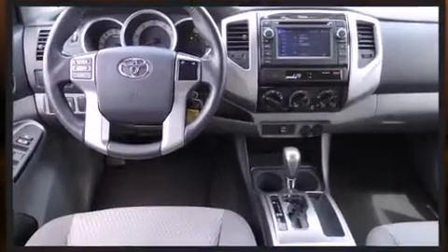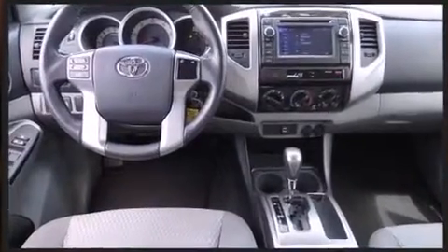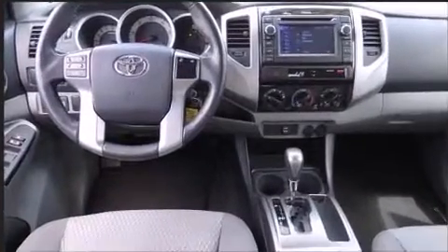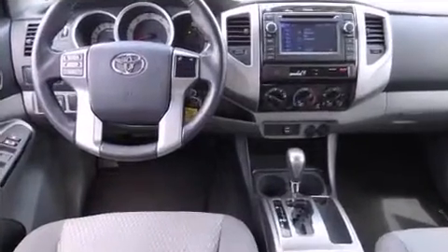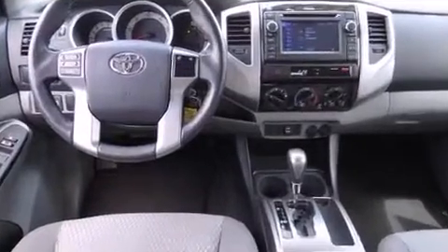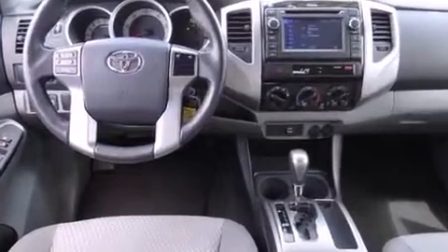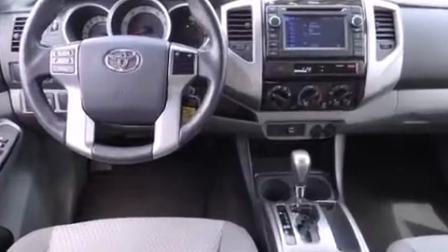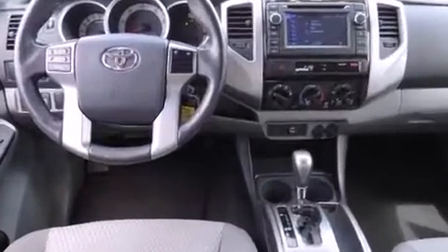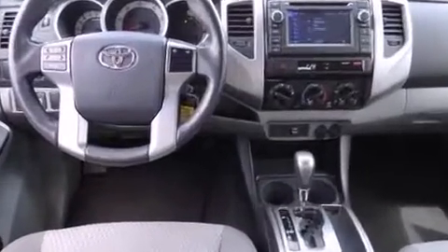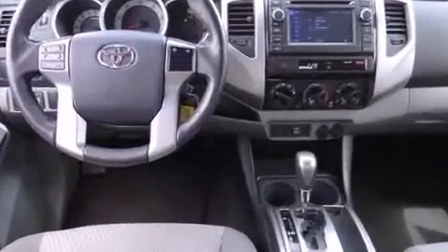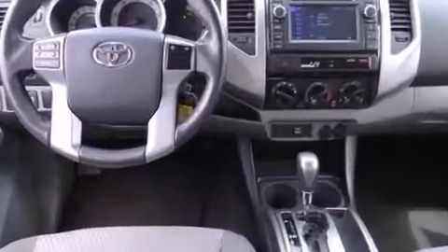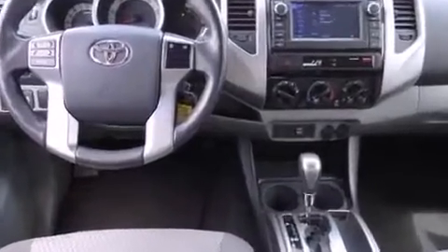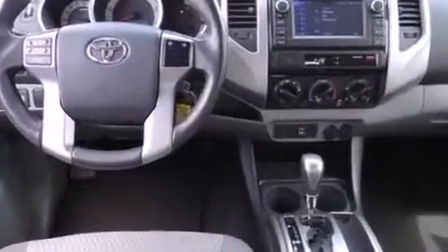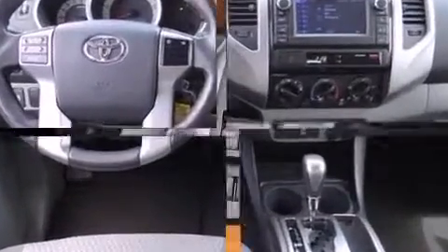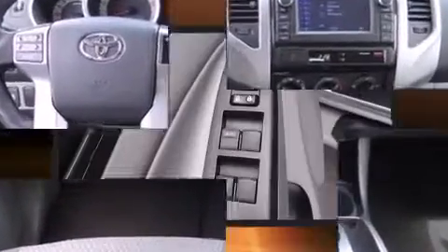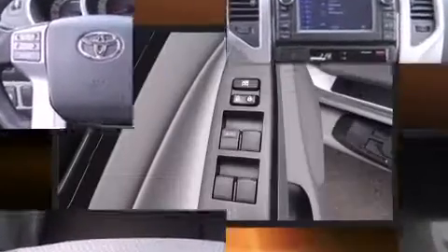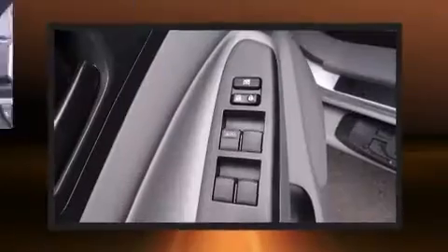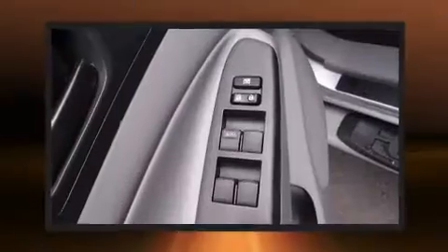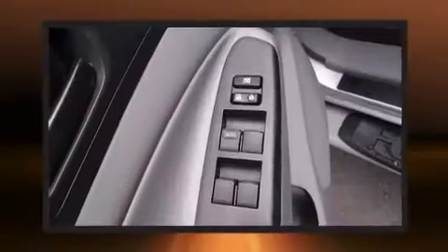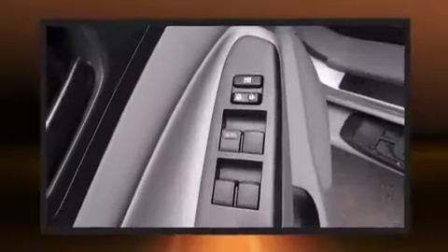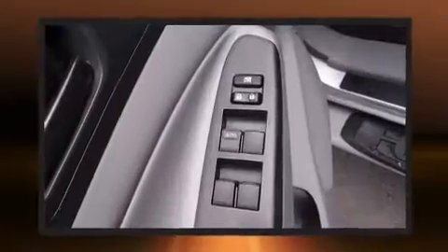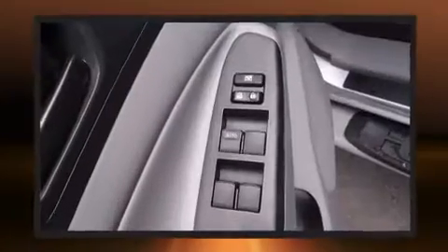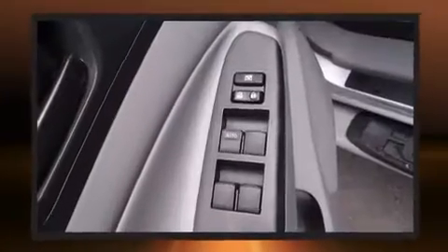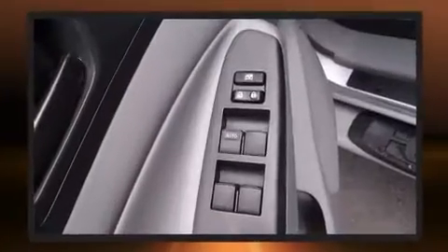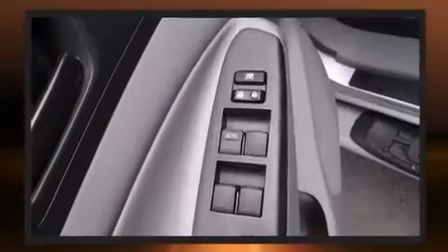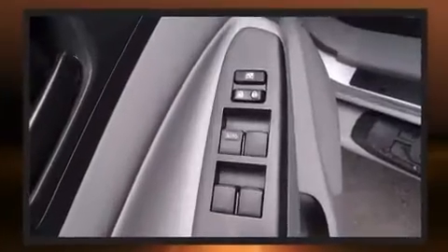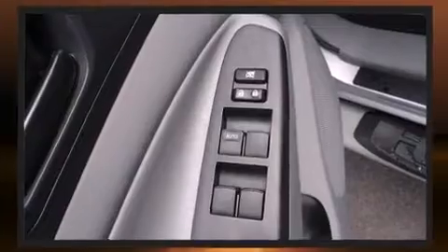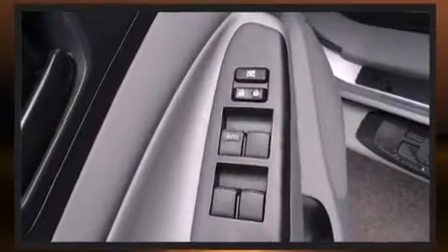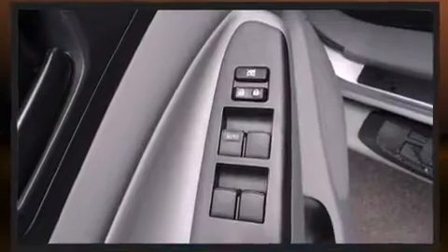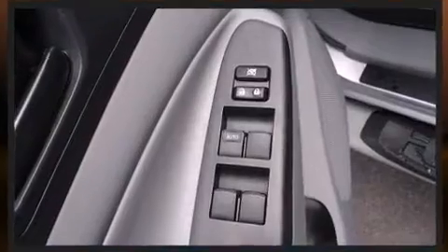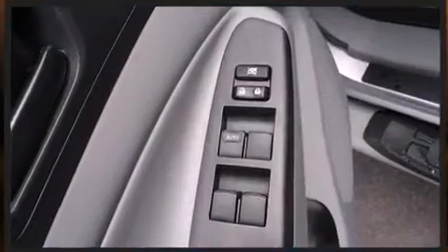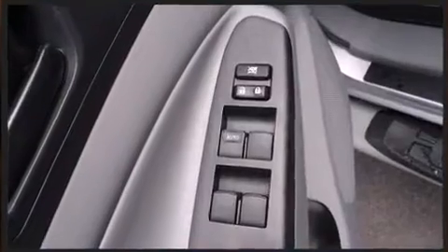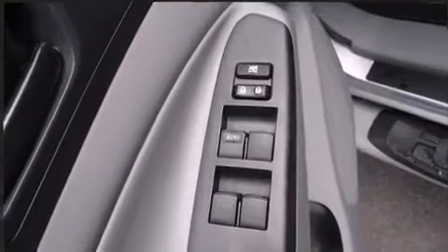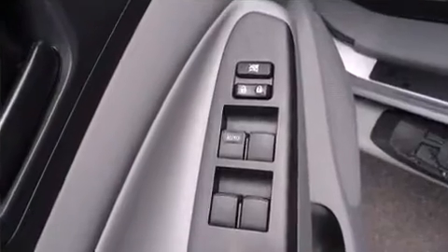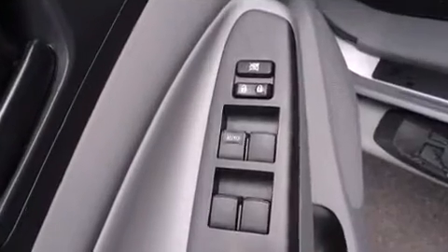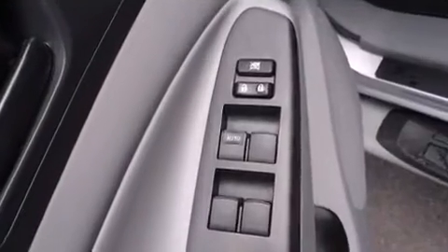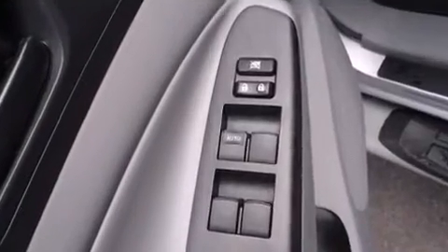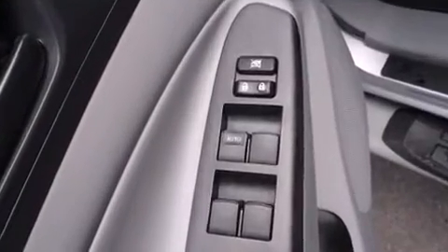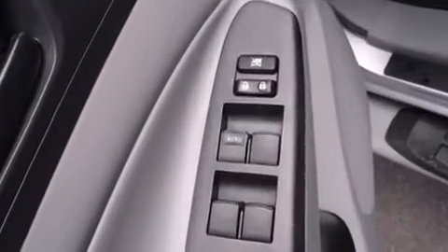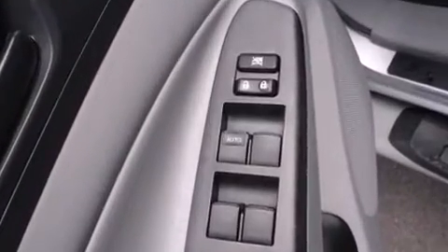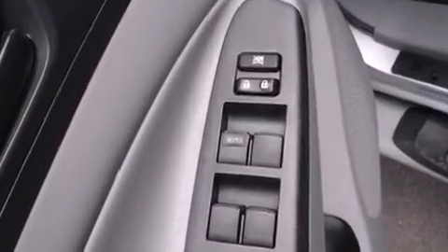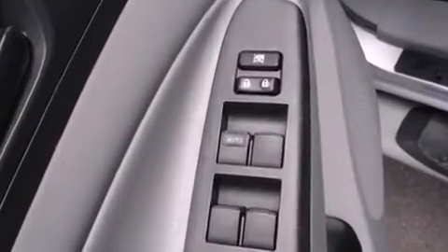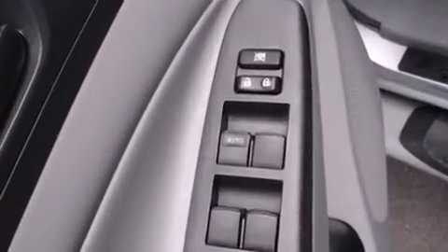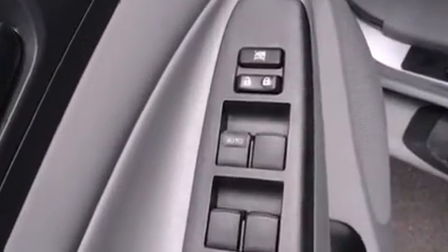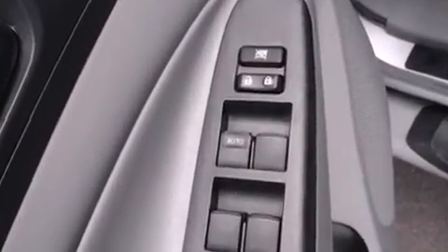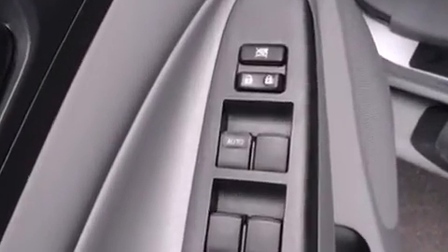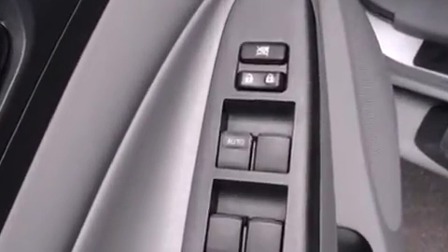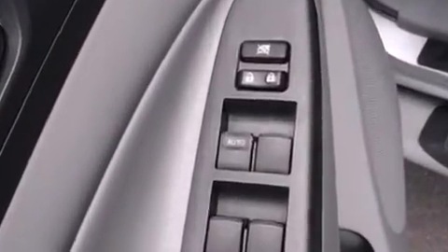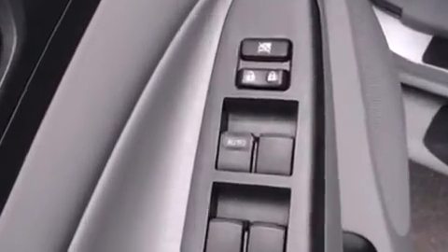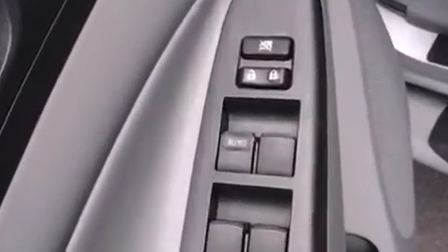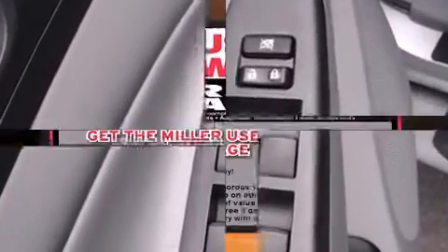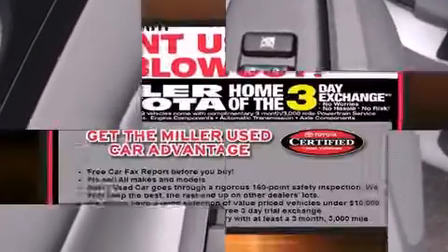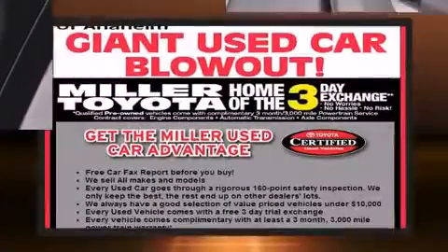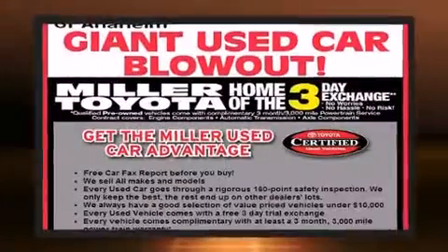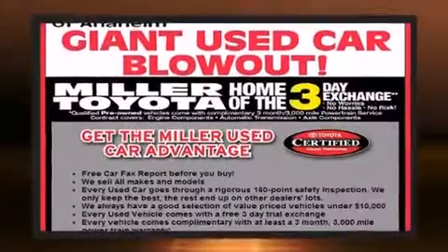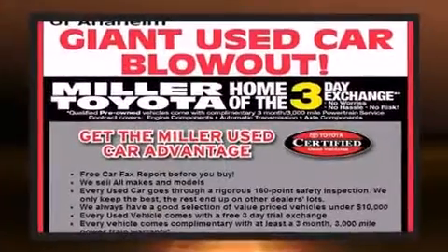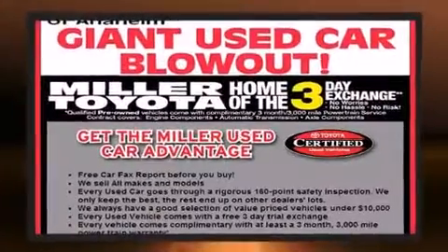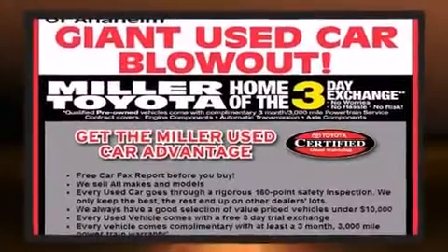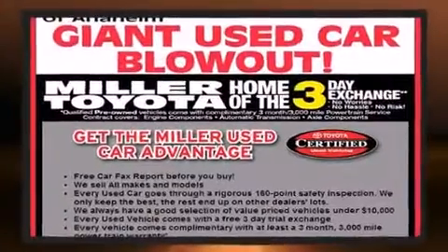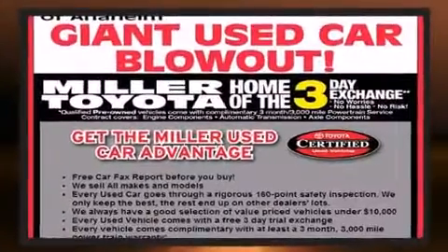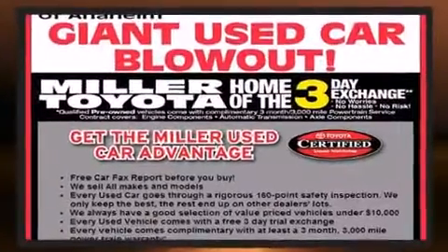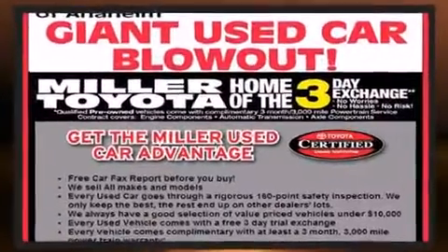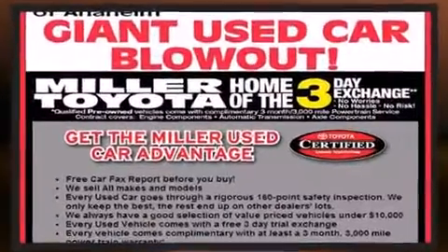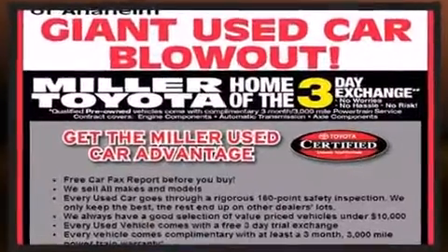Under the hood, you'll find a four-cylinder engine with more than 150 horsepower, providing a smooth and predictable driving experience.